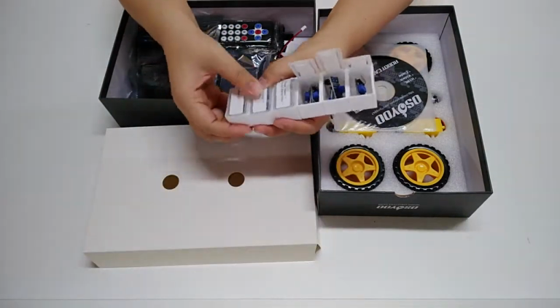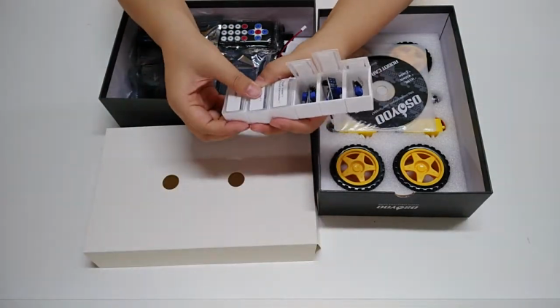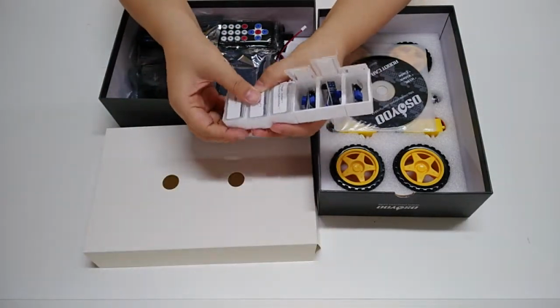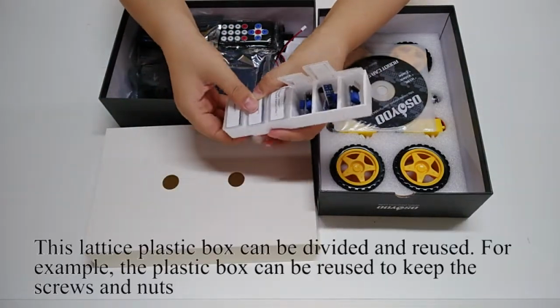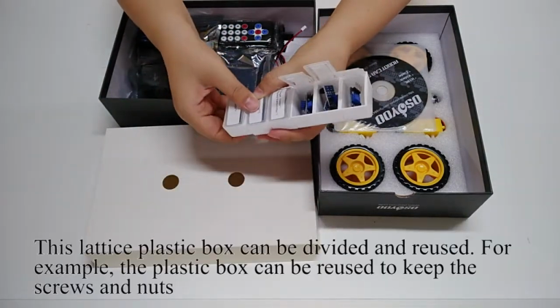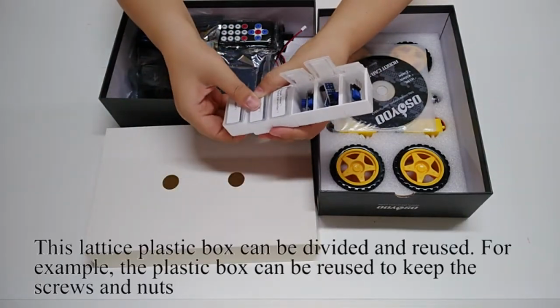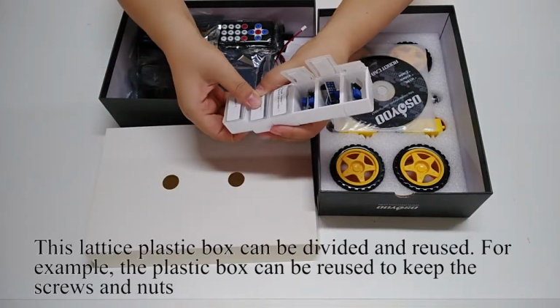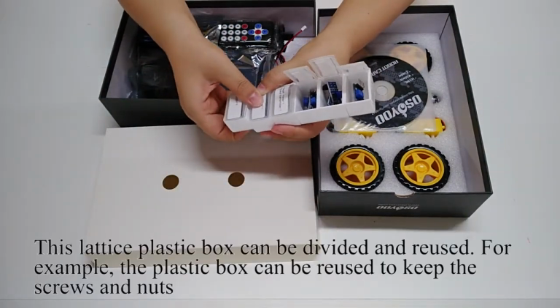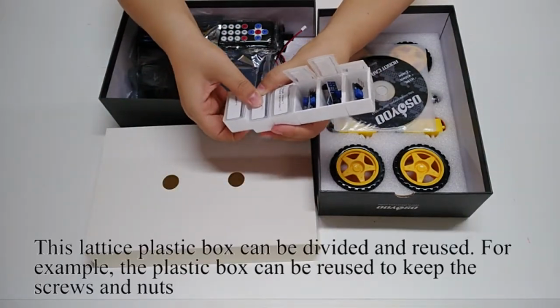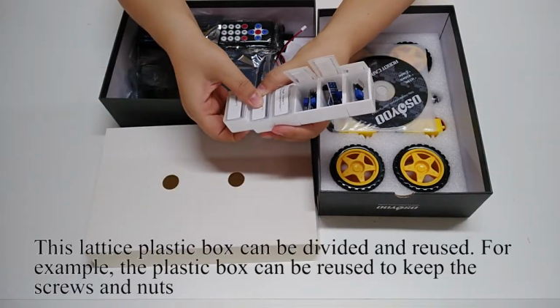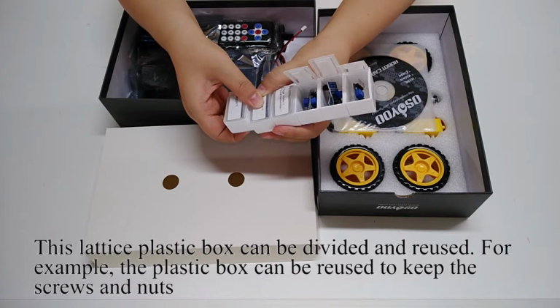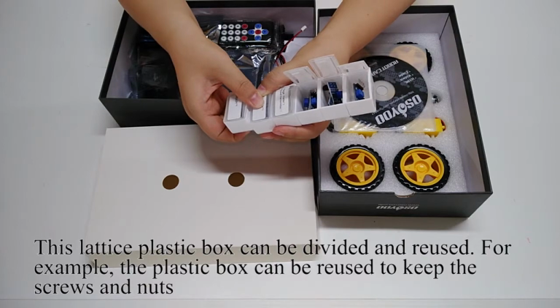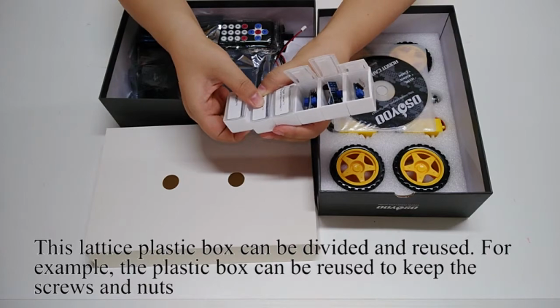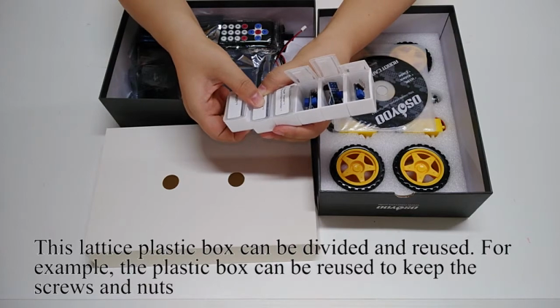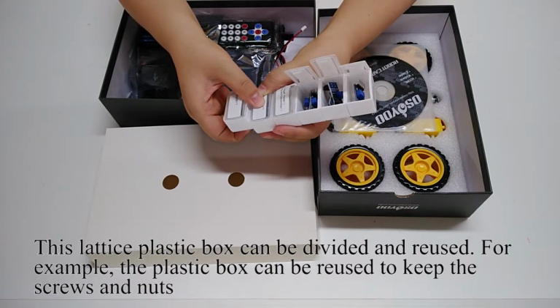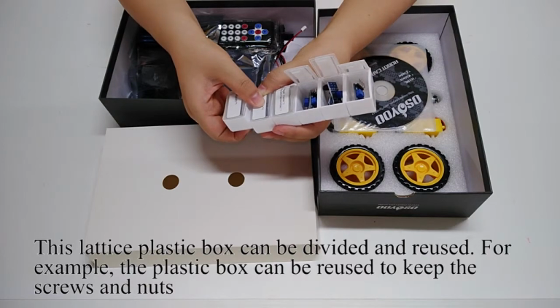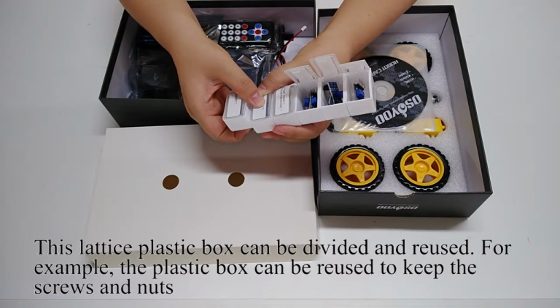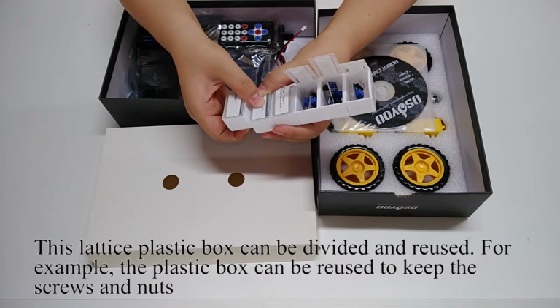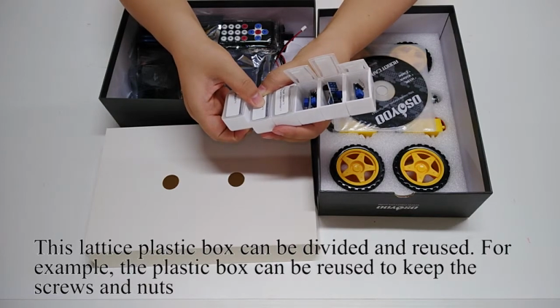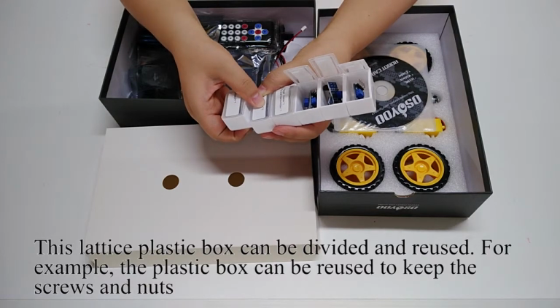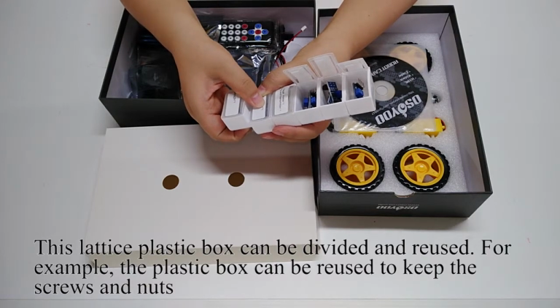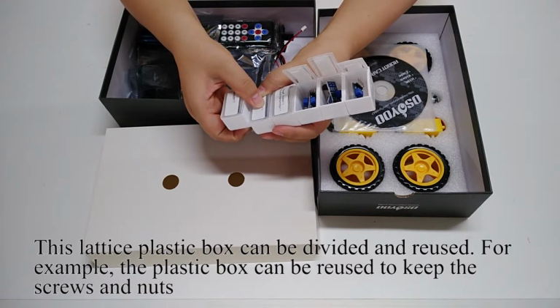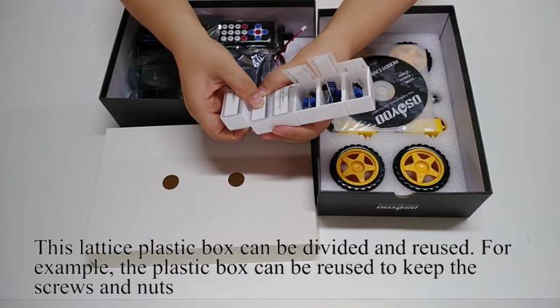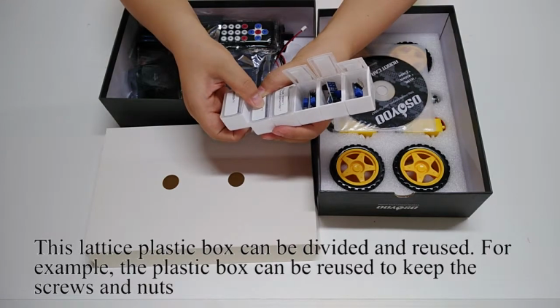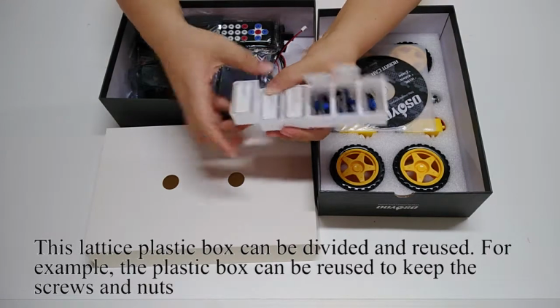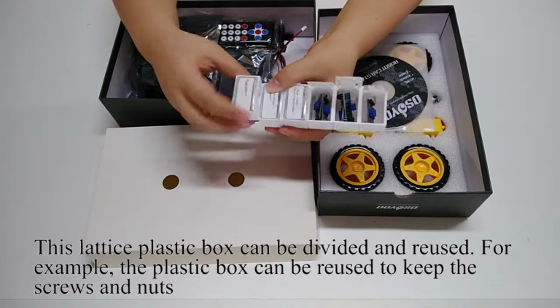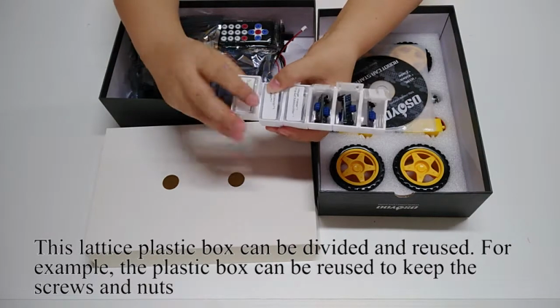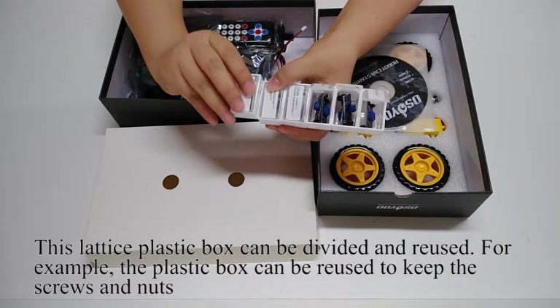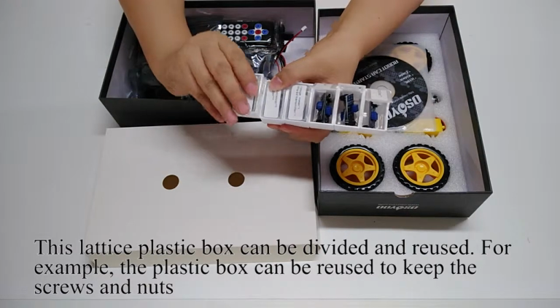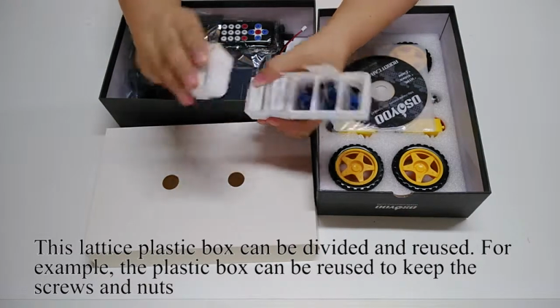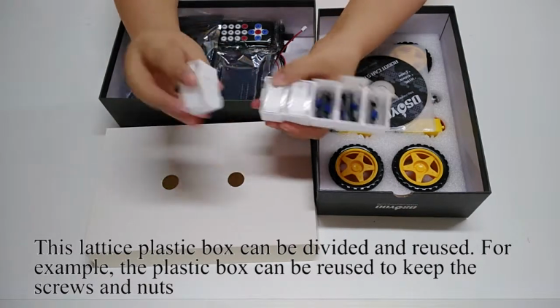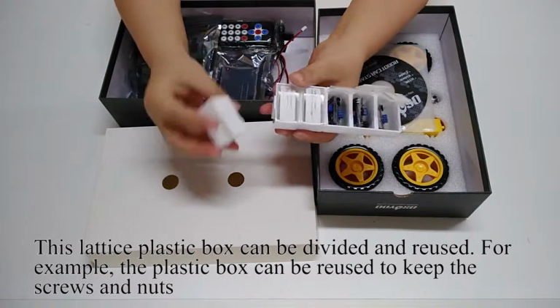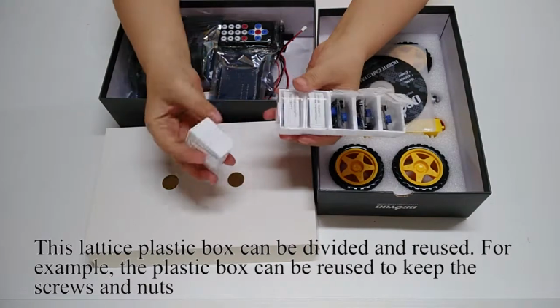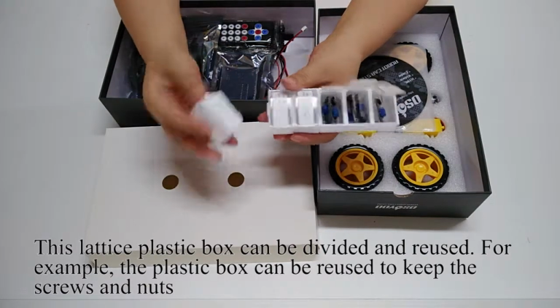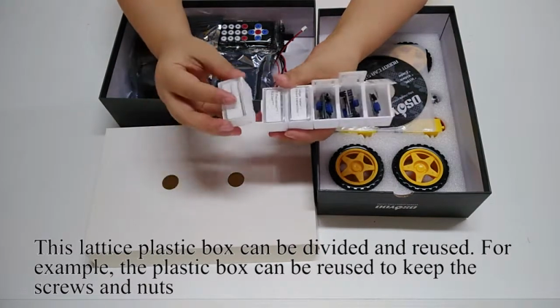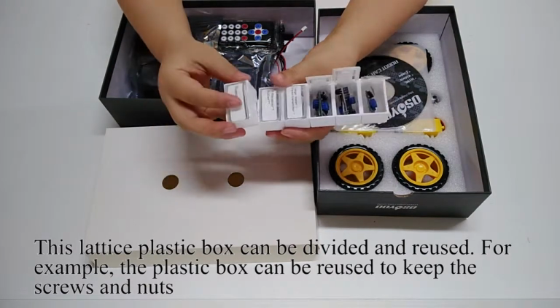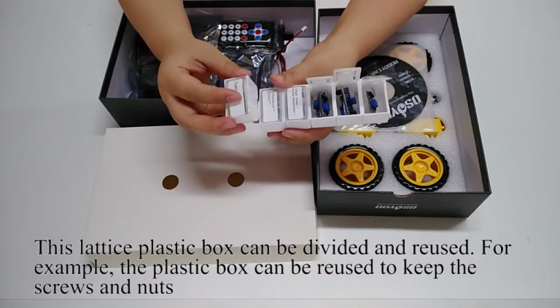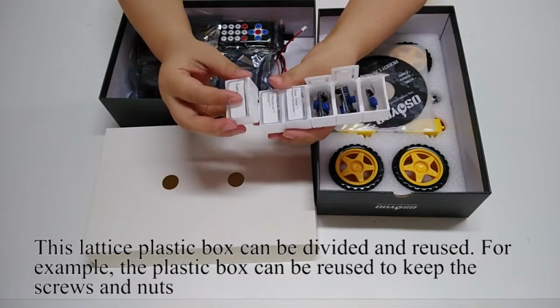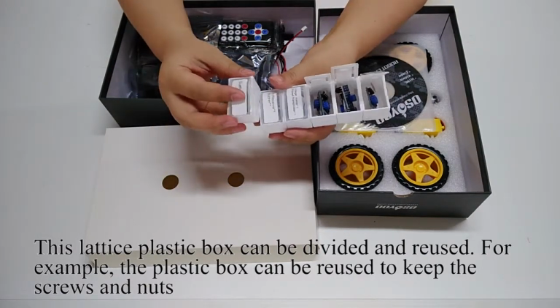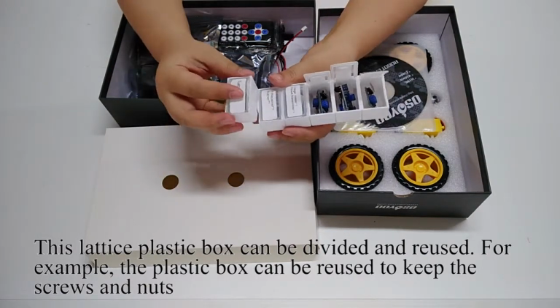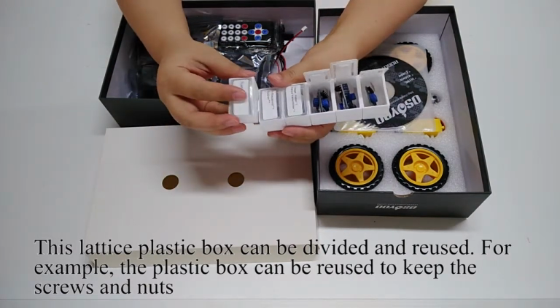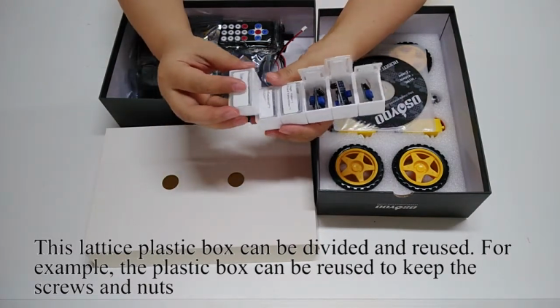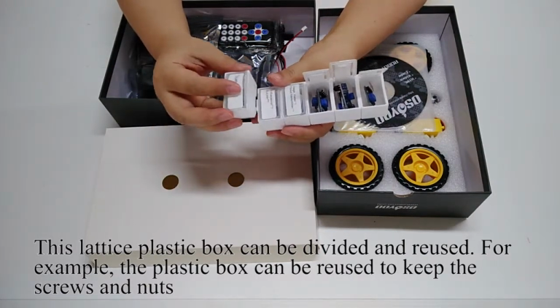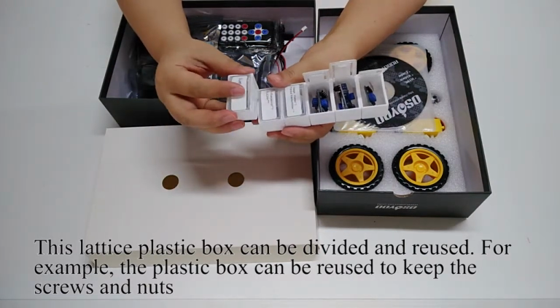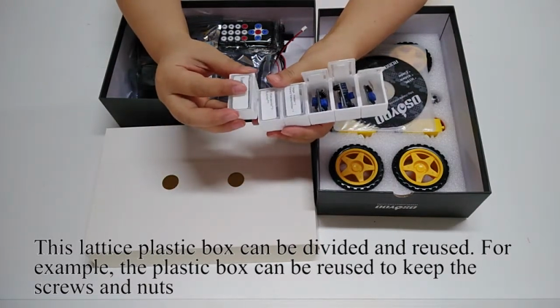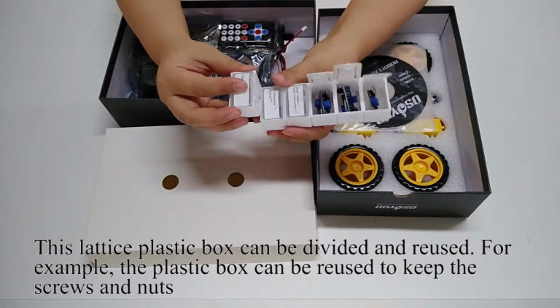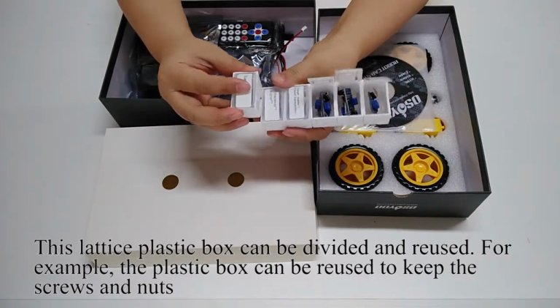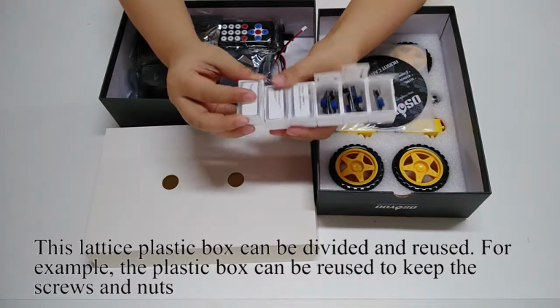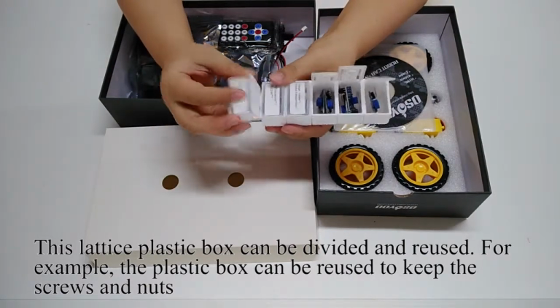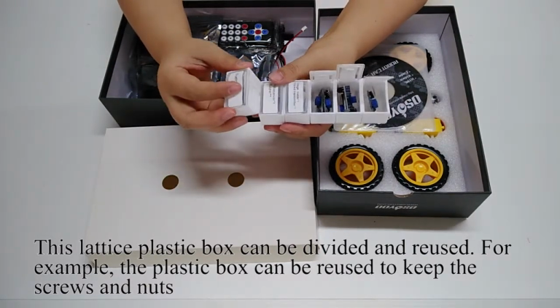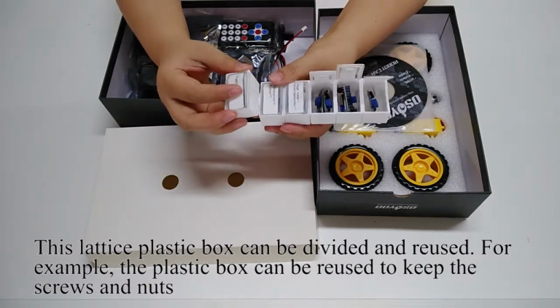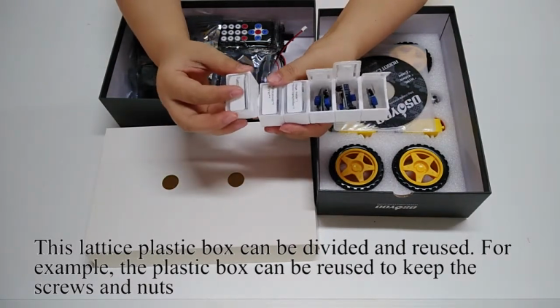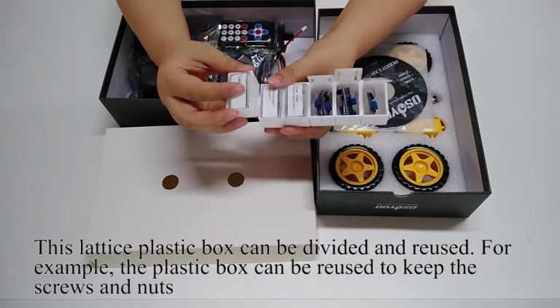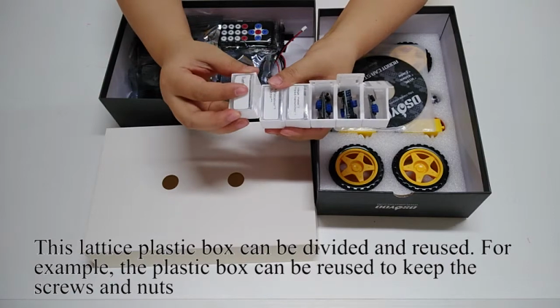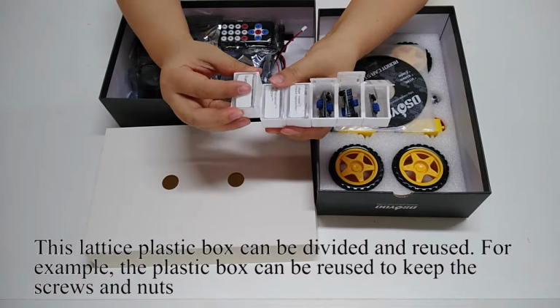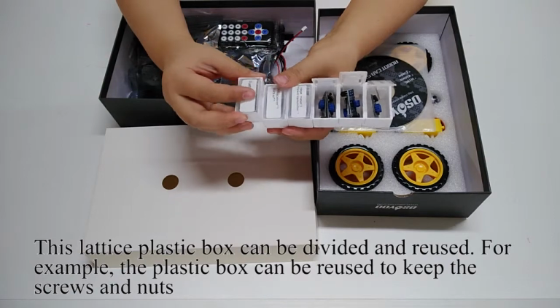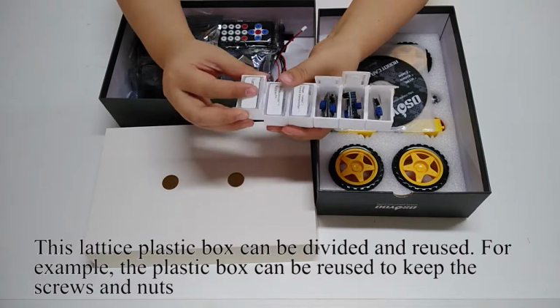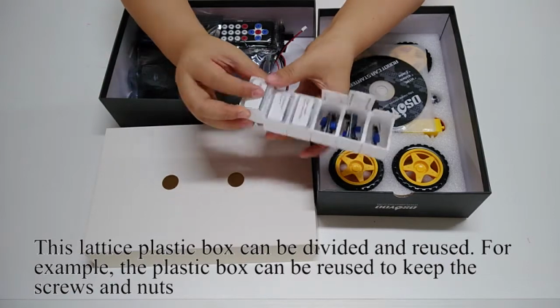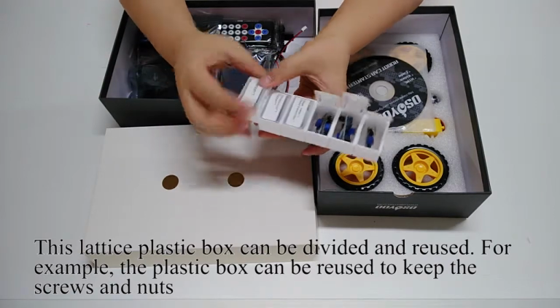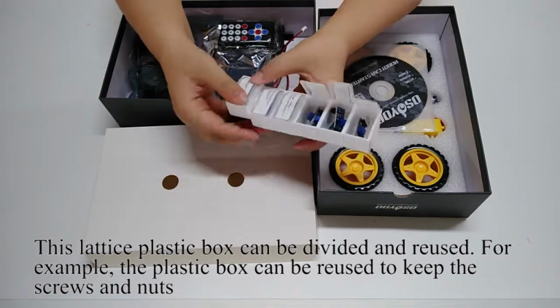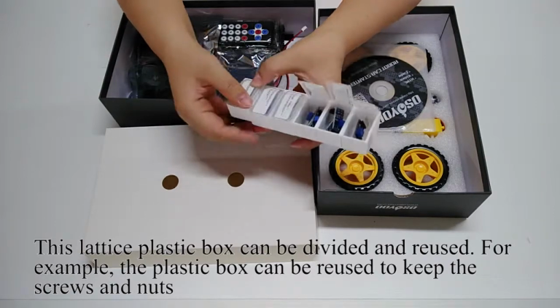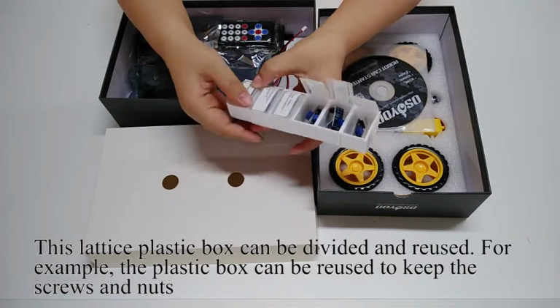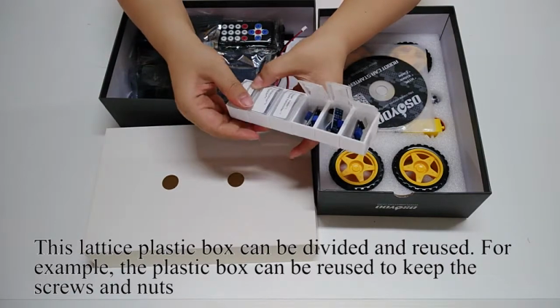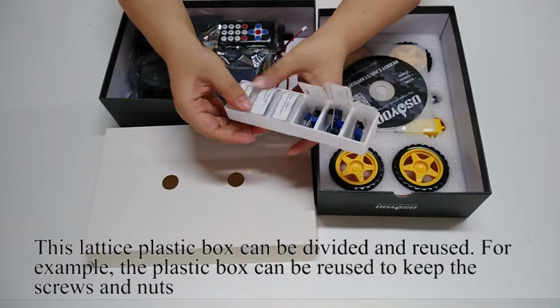This lattice plastic box can be divided and reused. For example, the plastic box can be reused to keep screws and nuts.